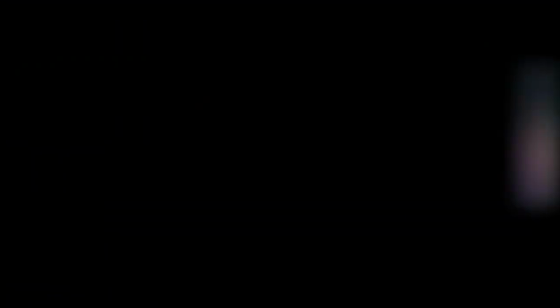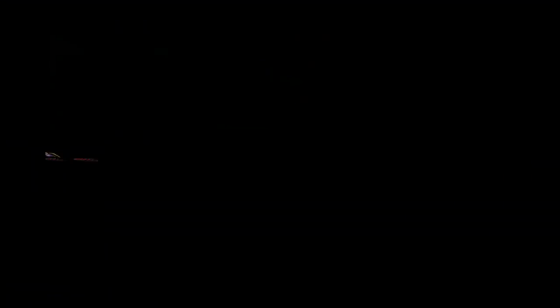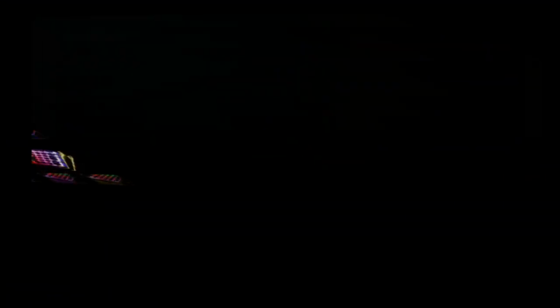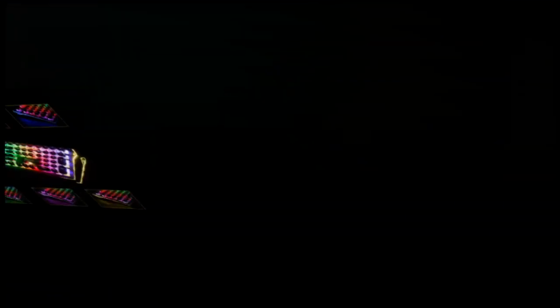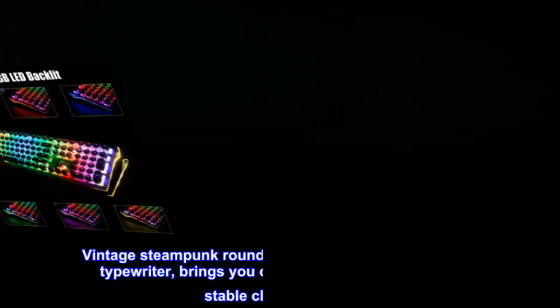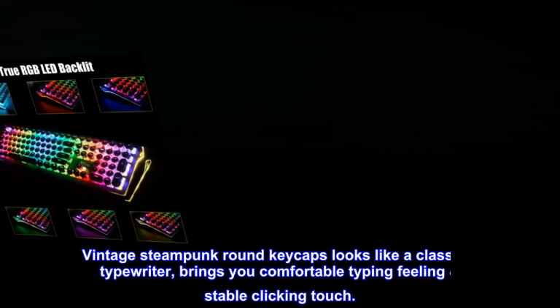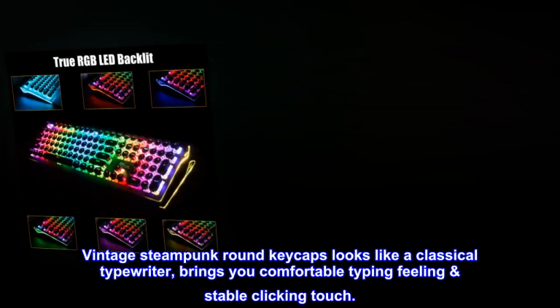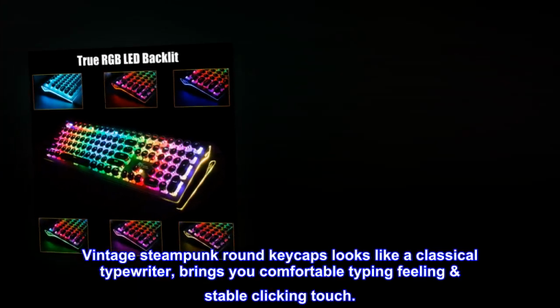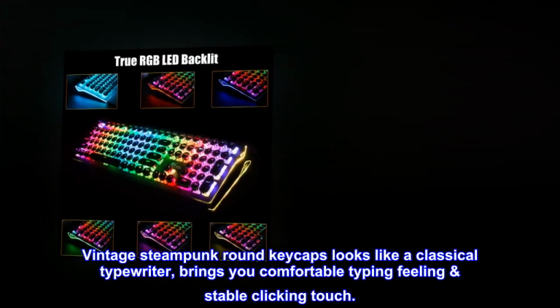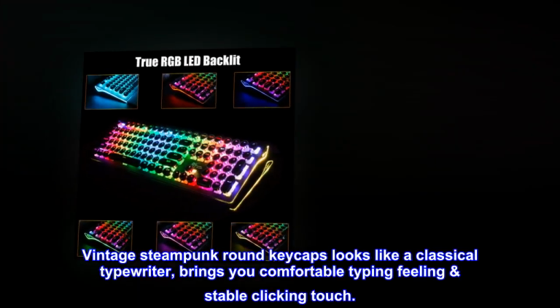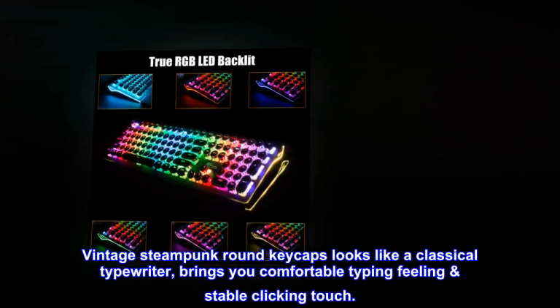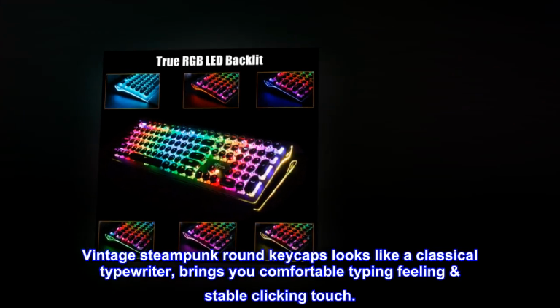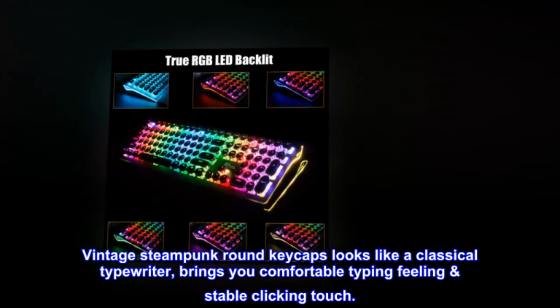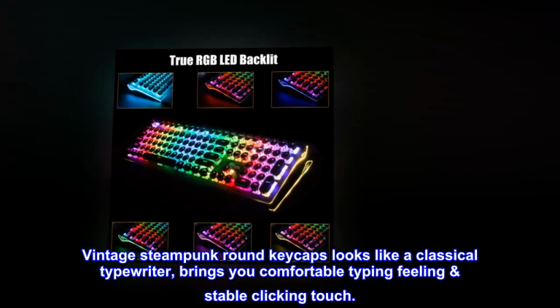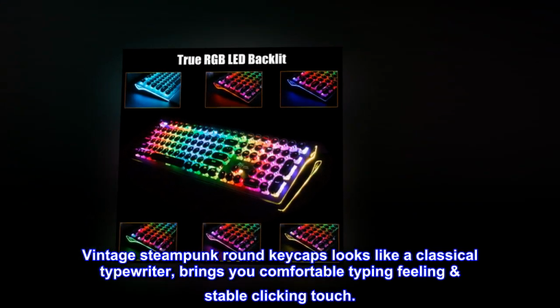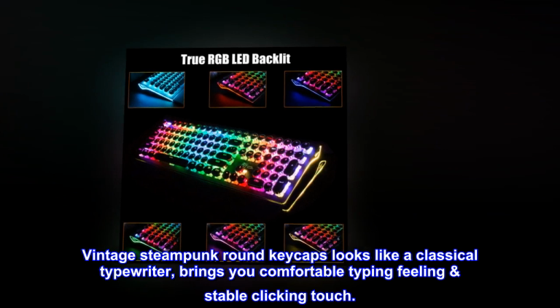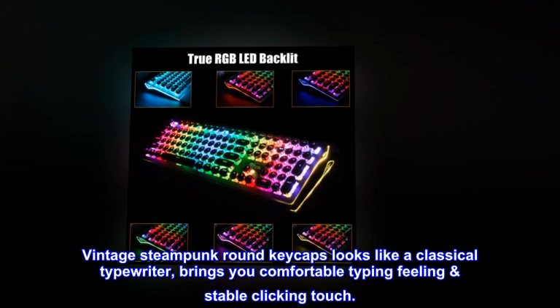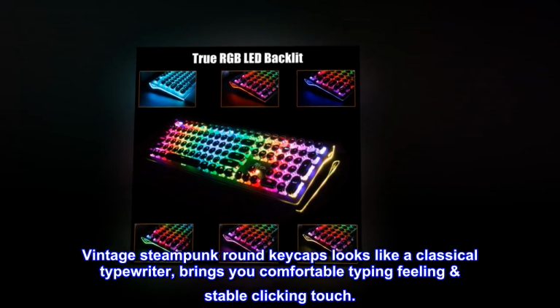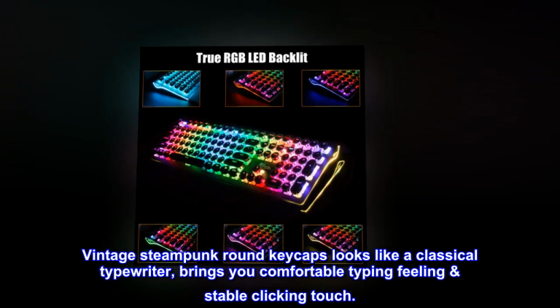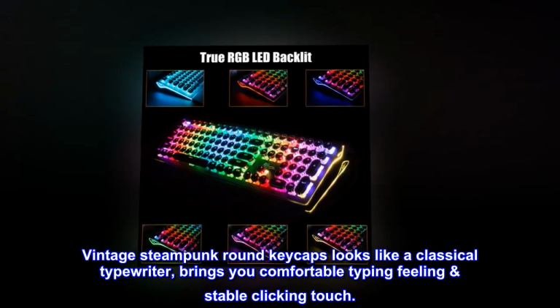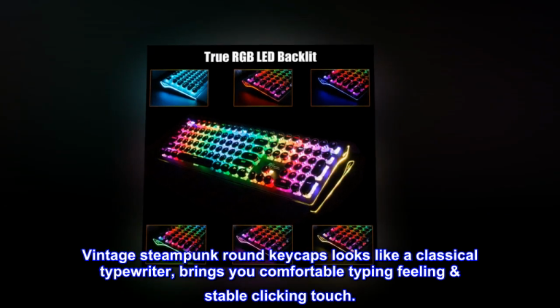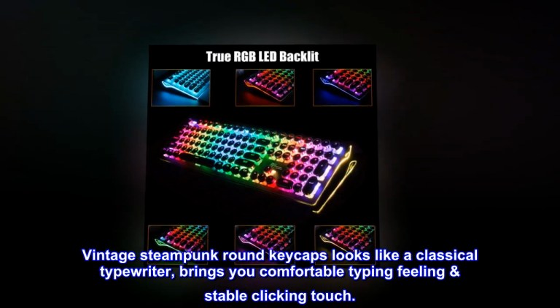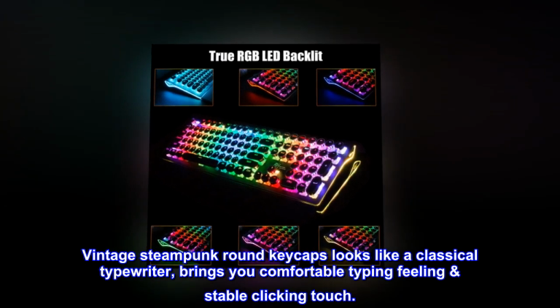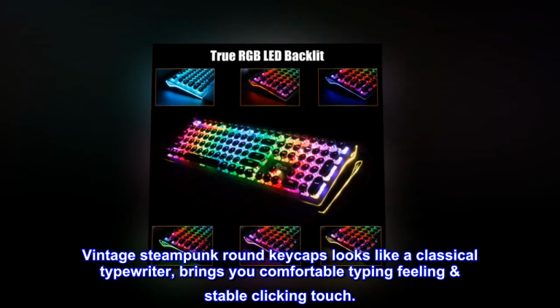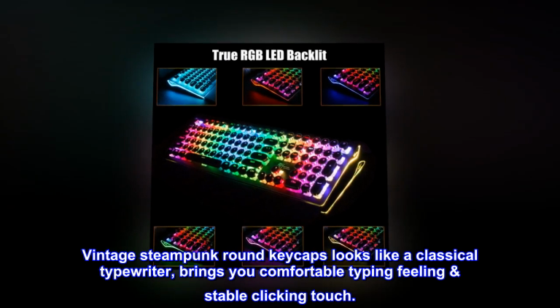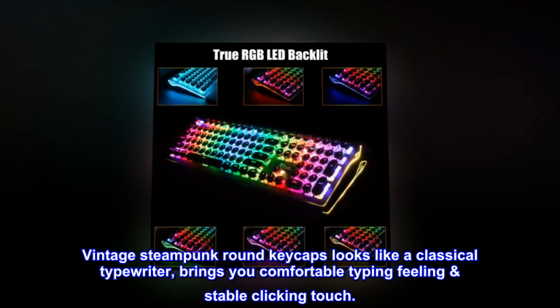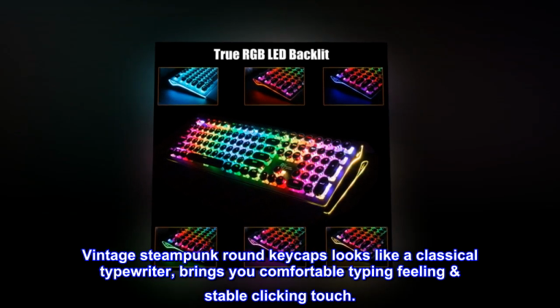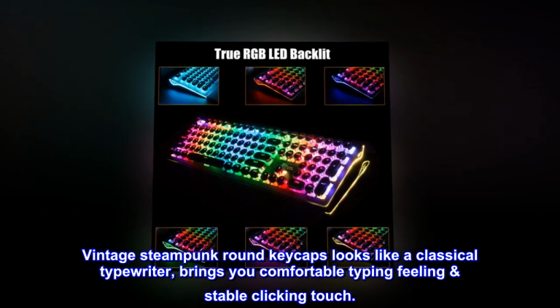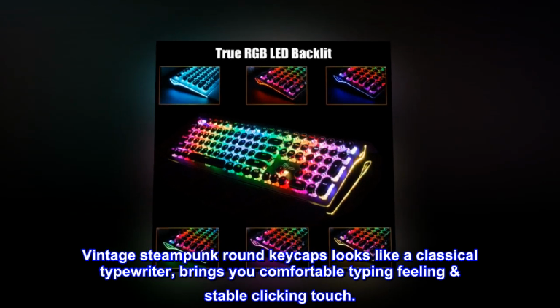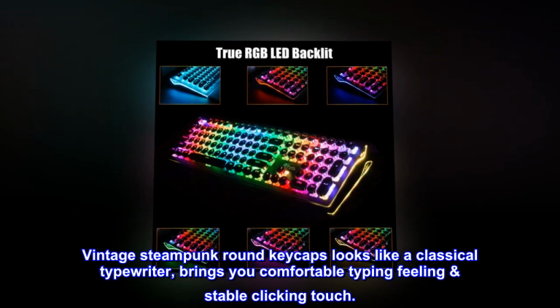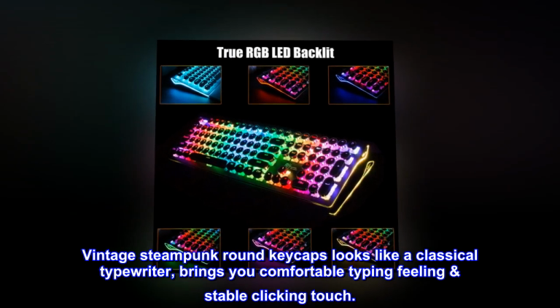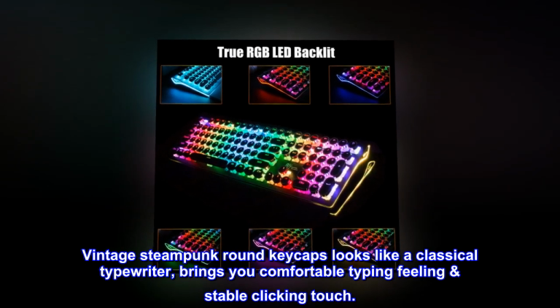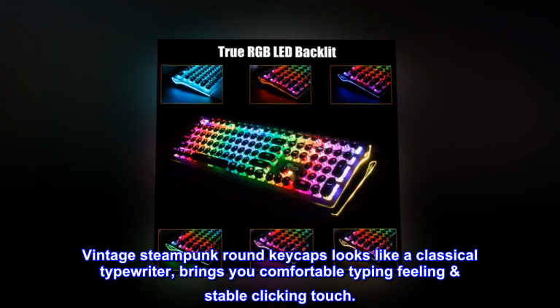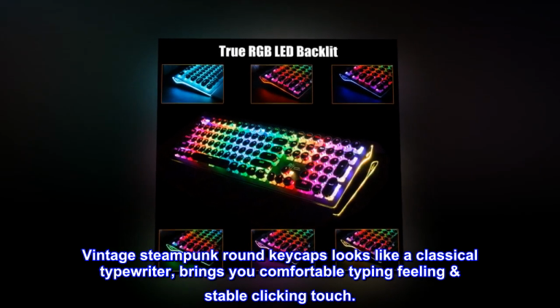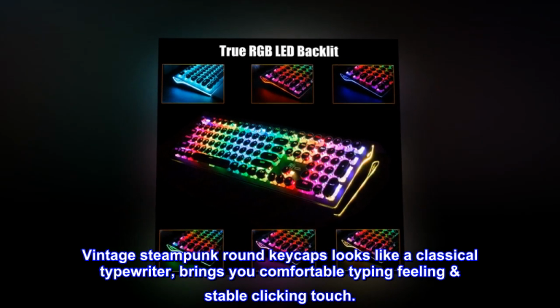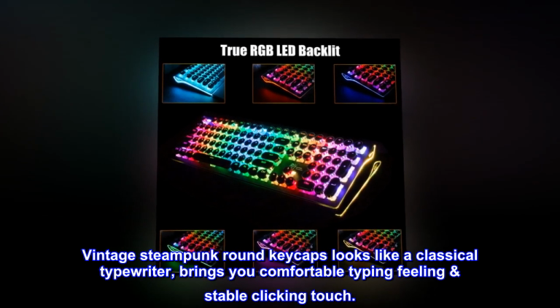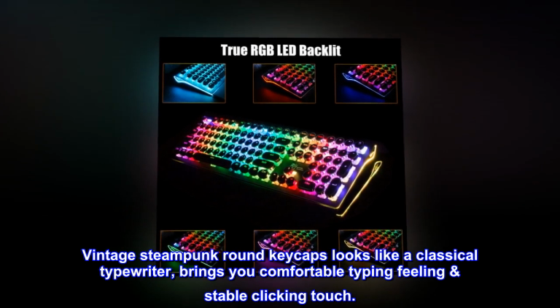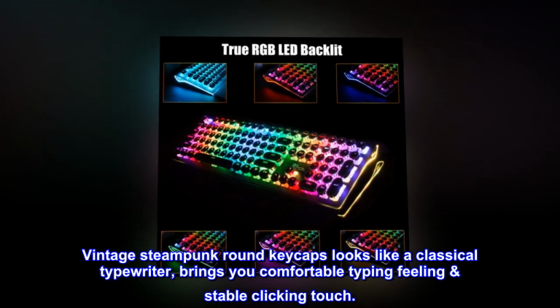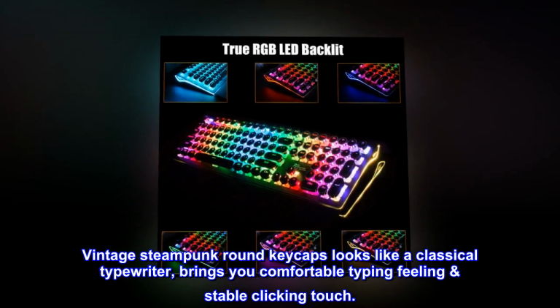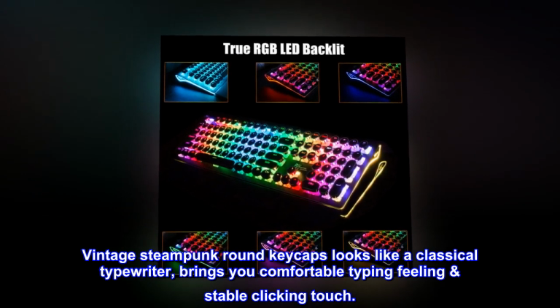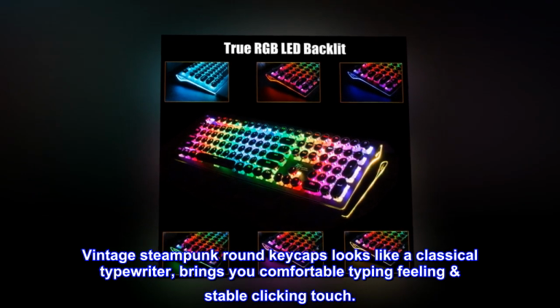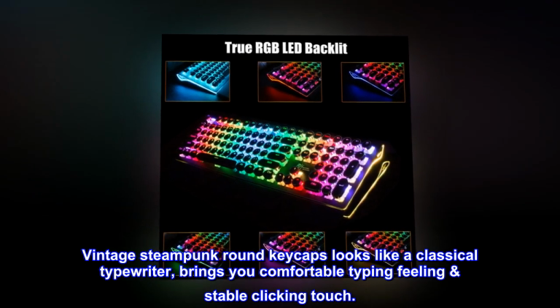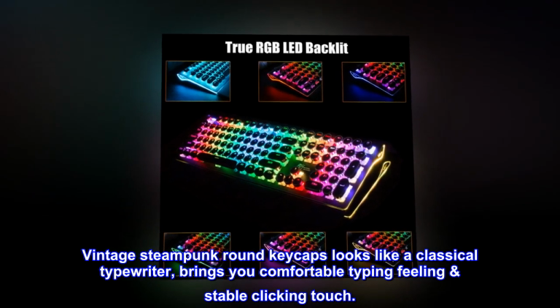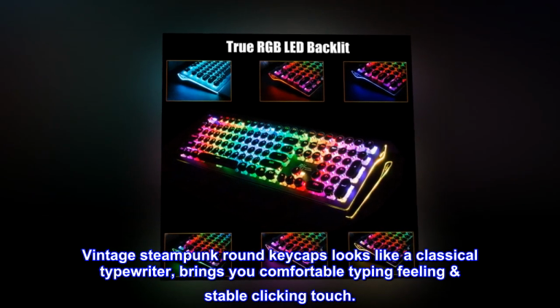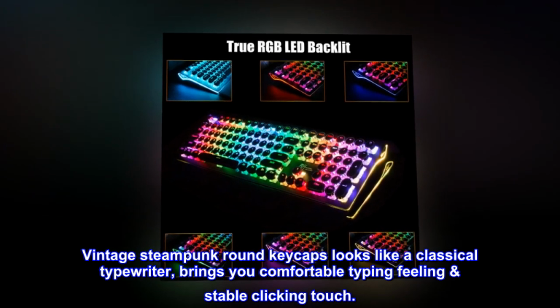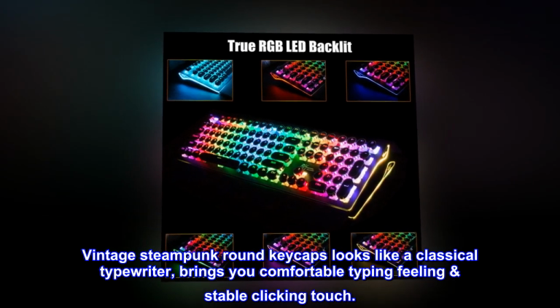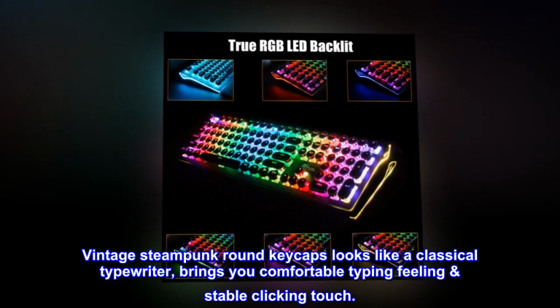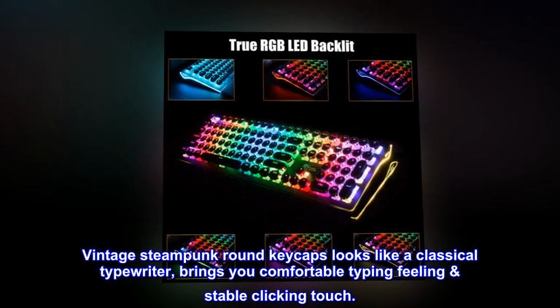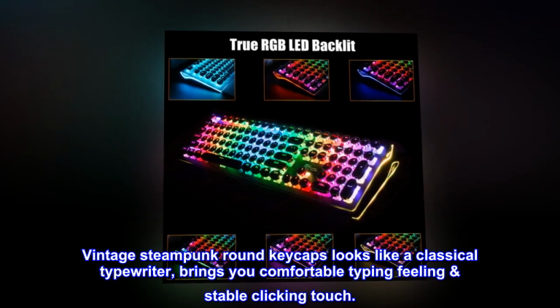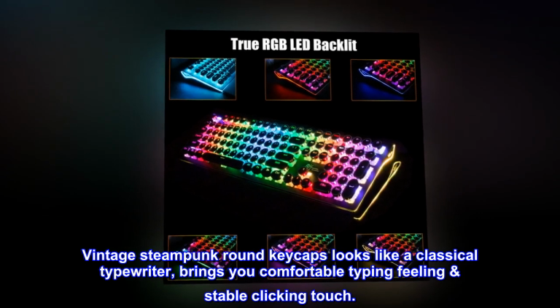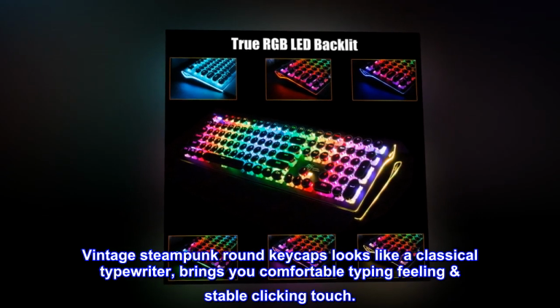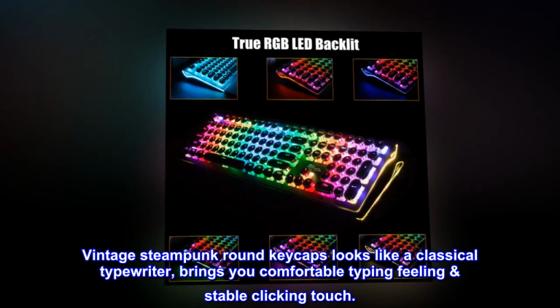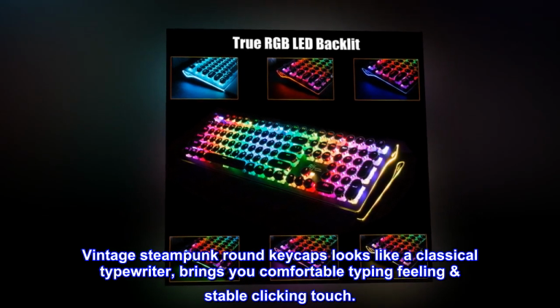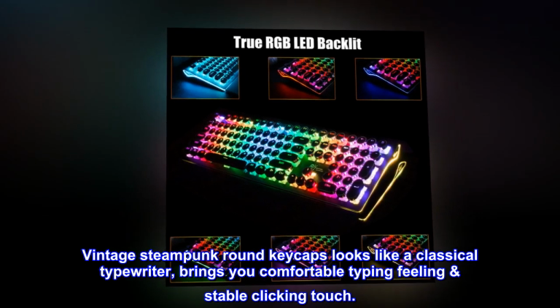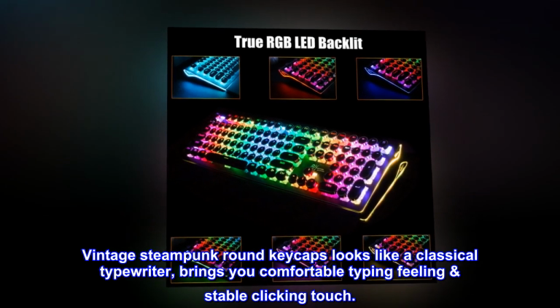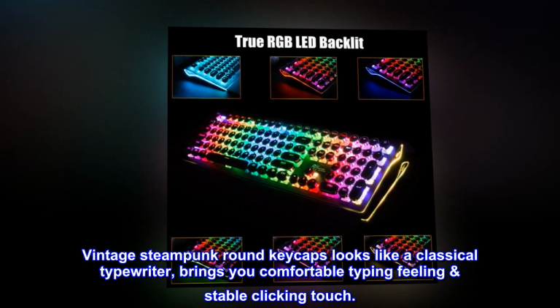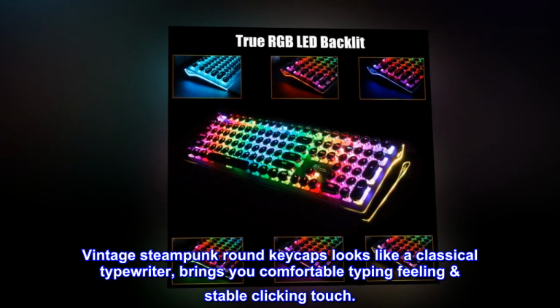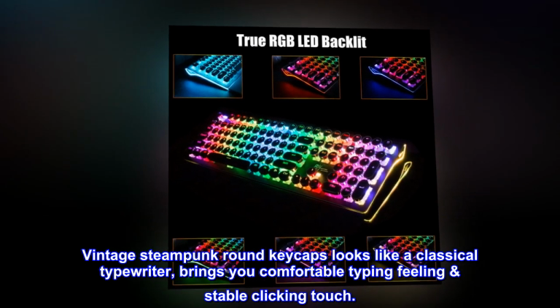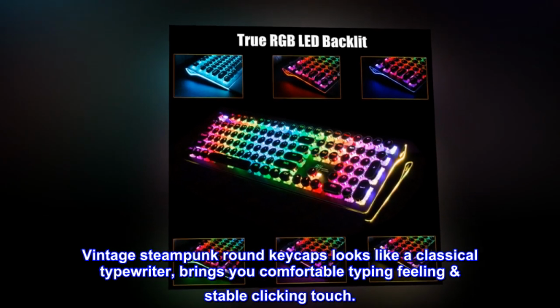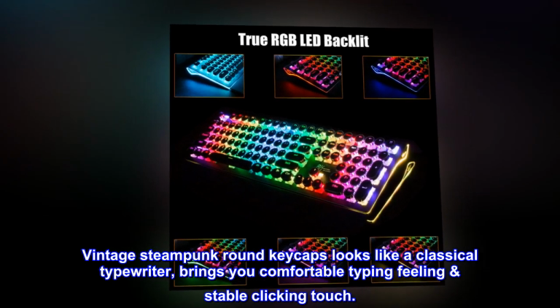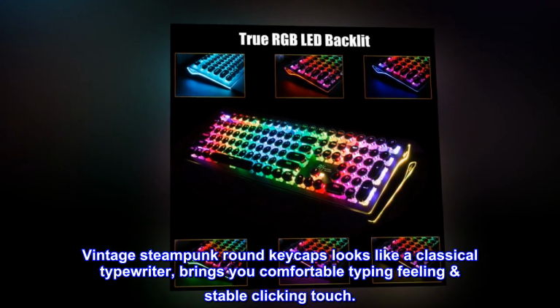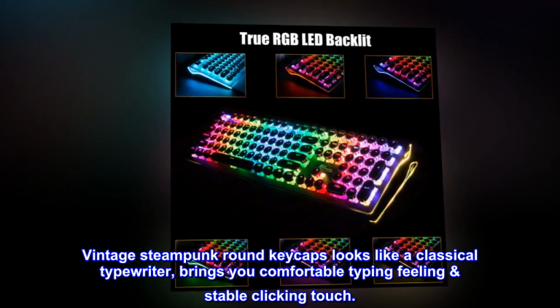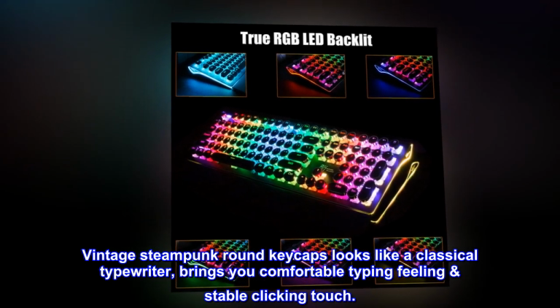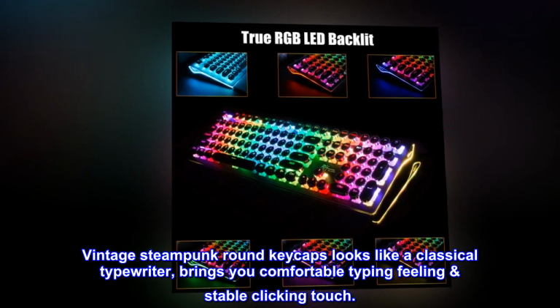Vintage steampunk round keycaps look like a classical typewriter, bringing you a comfortable typing feeling and stable clicking touch.